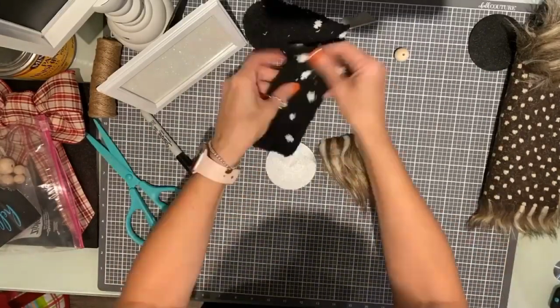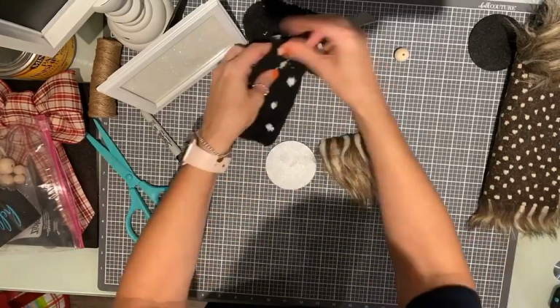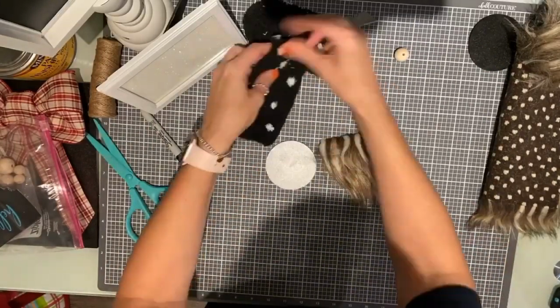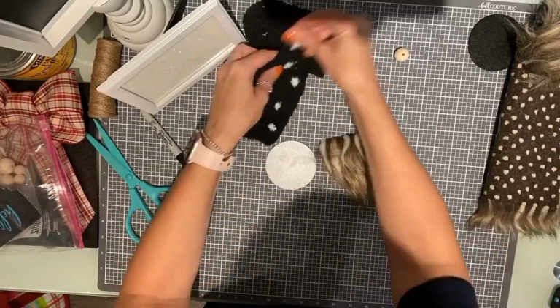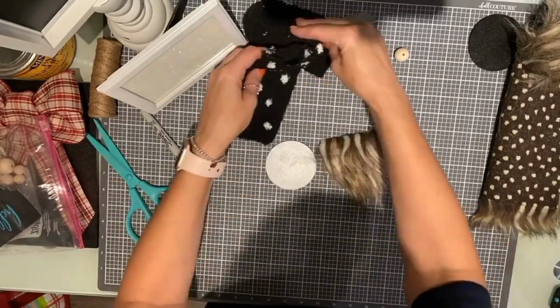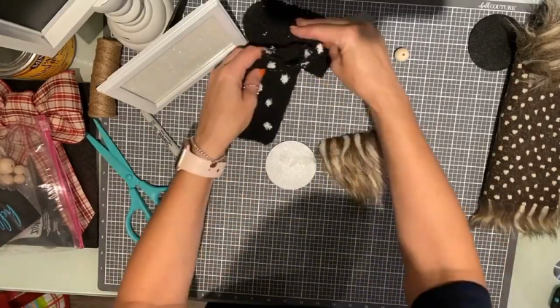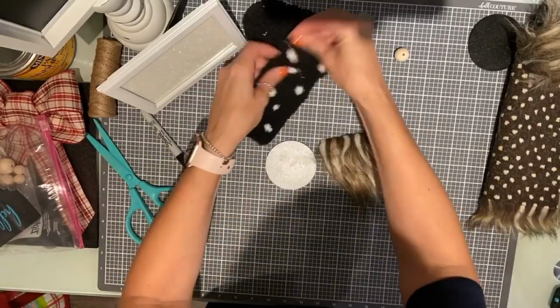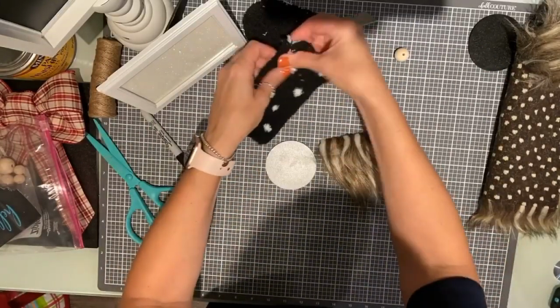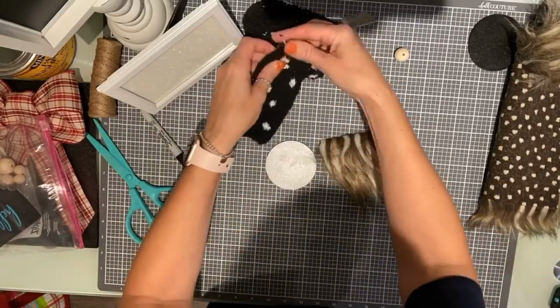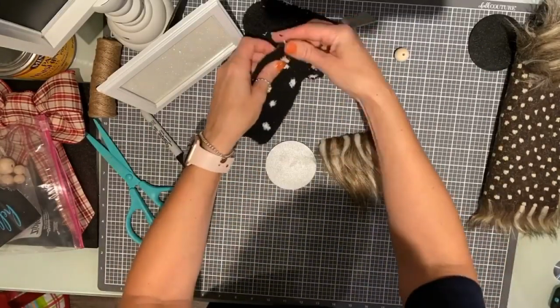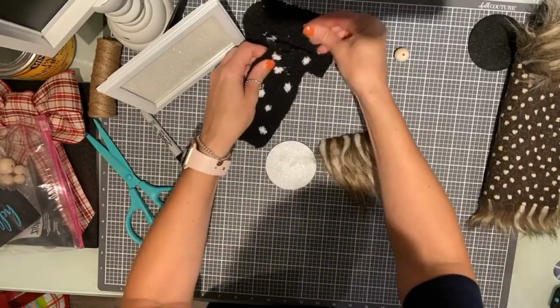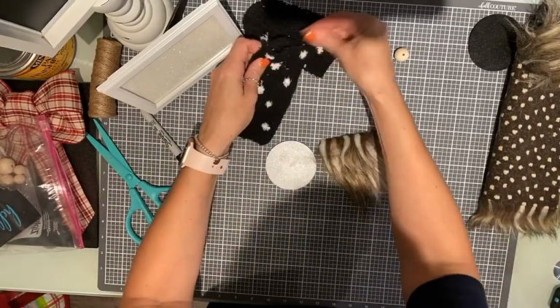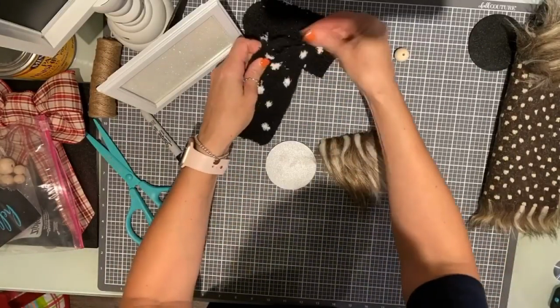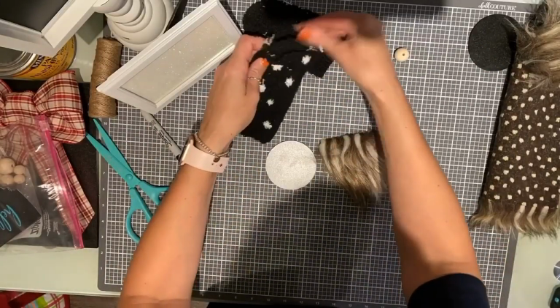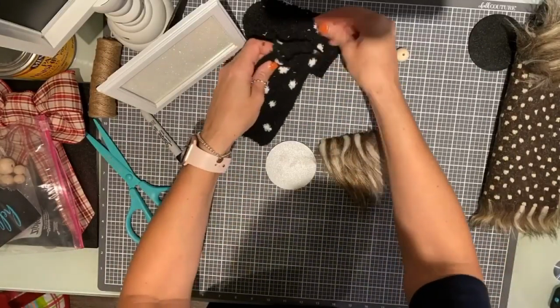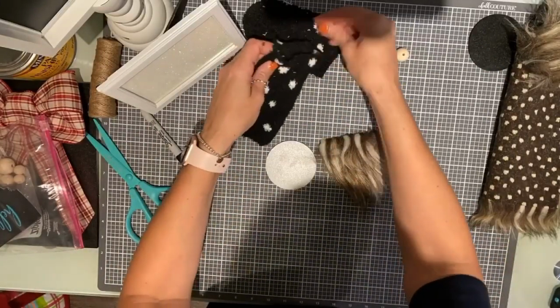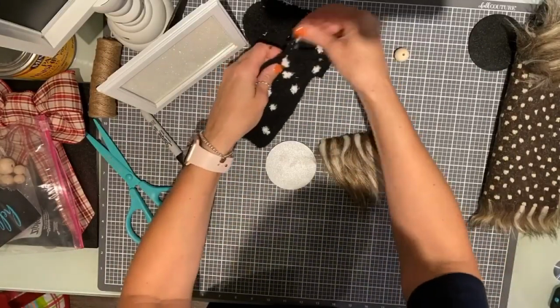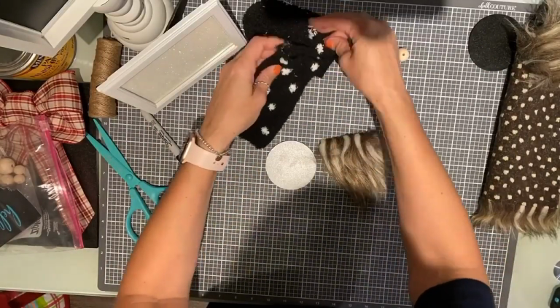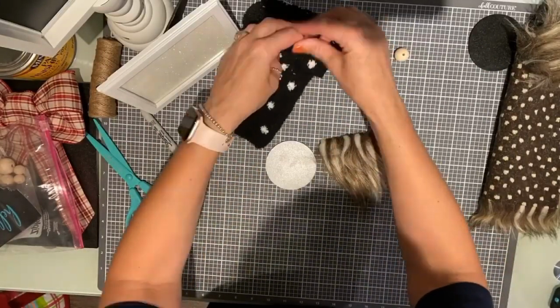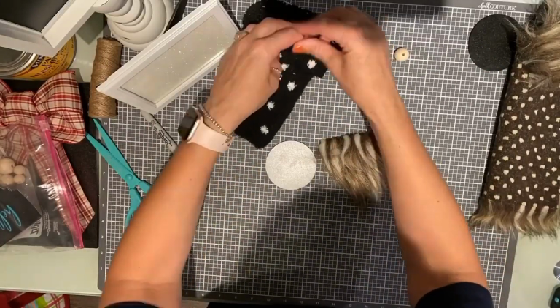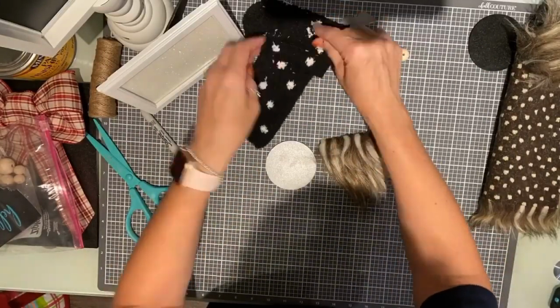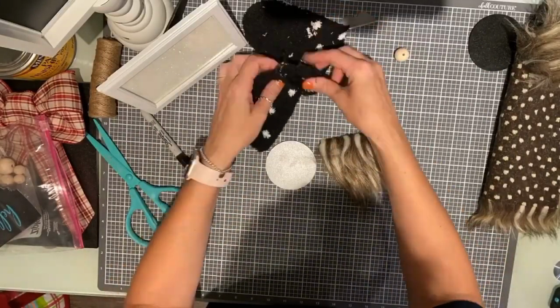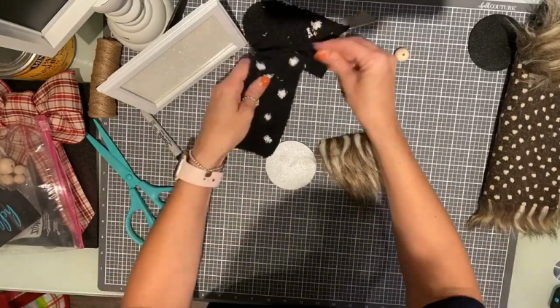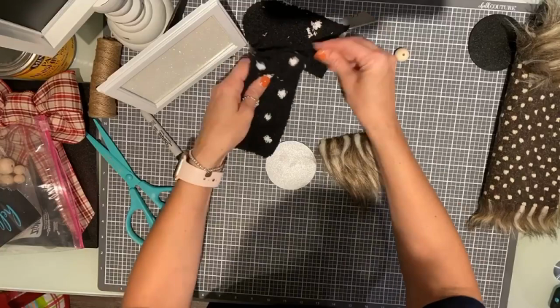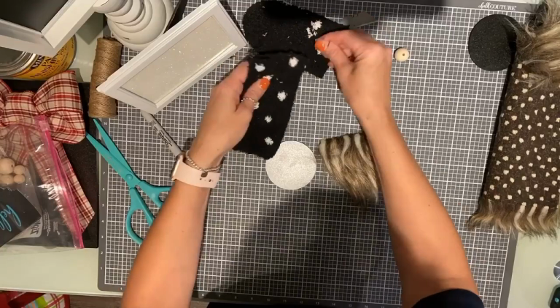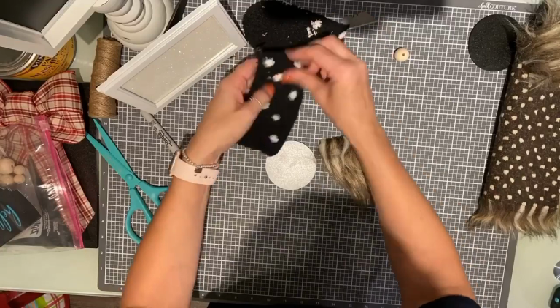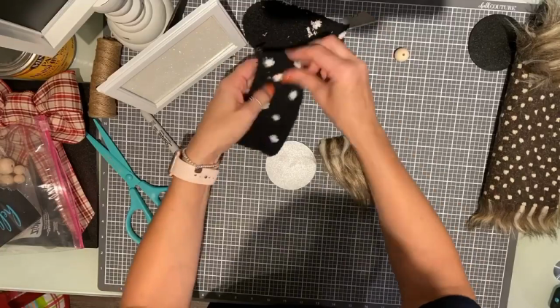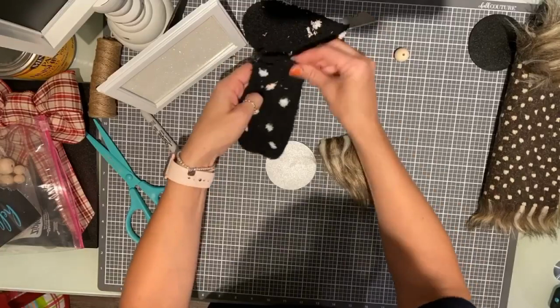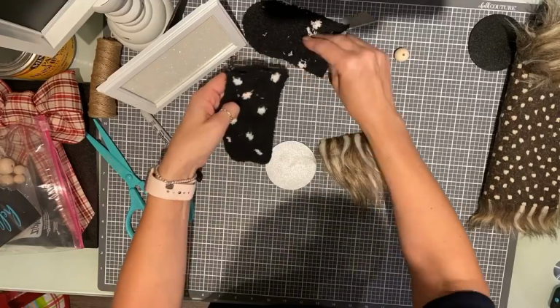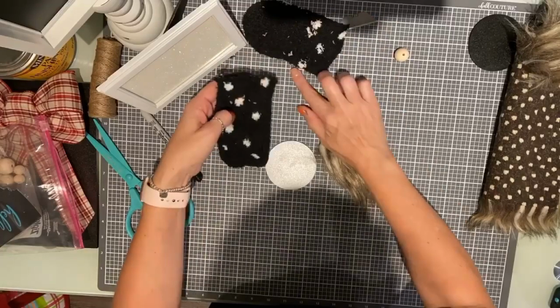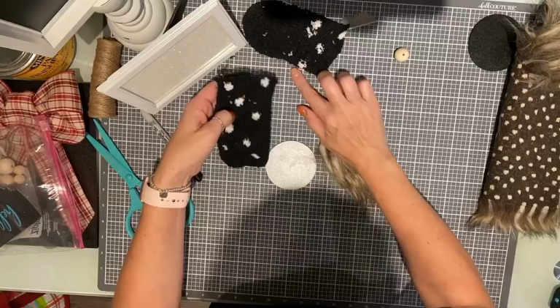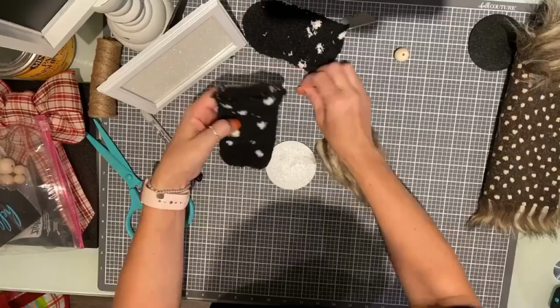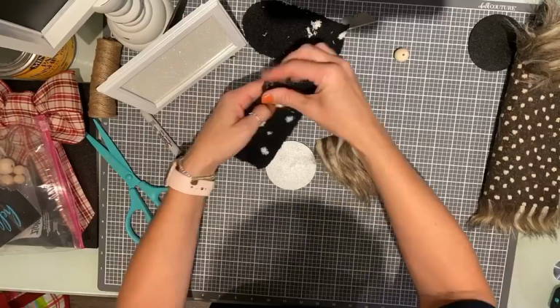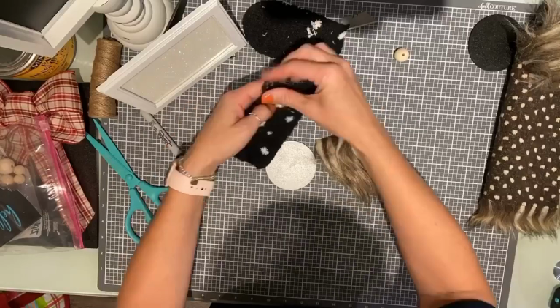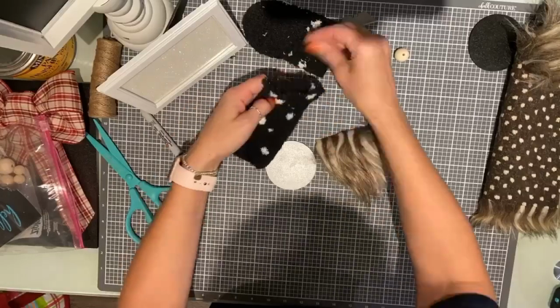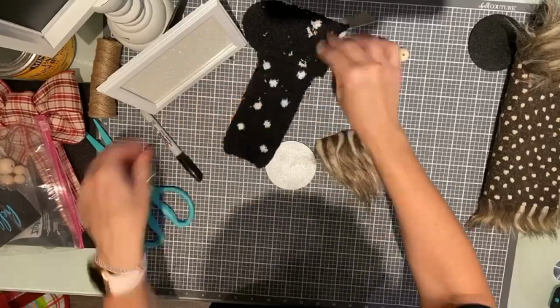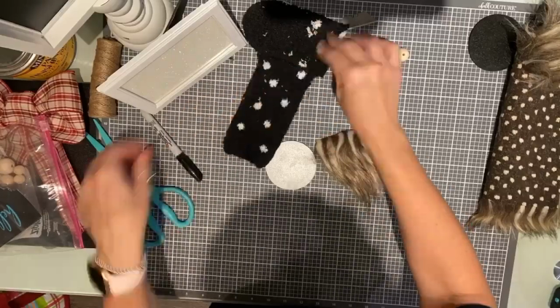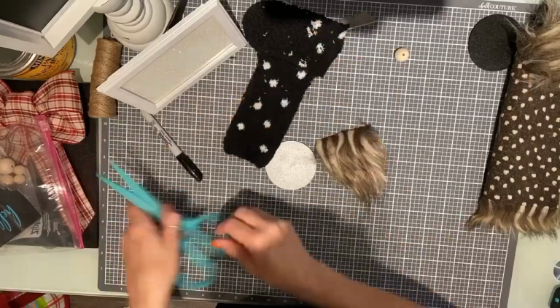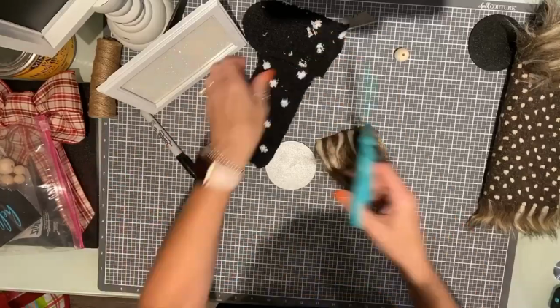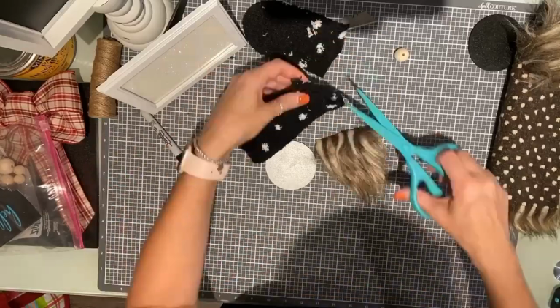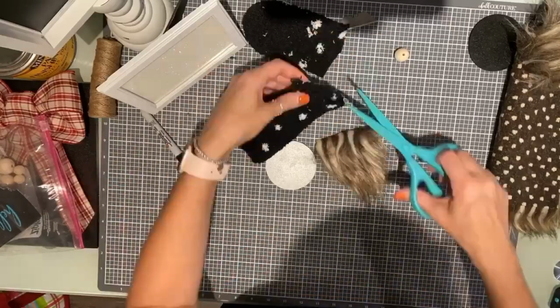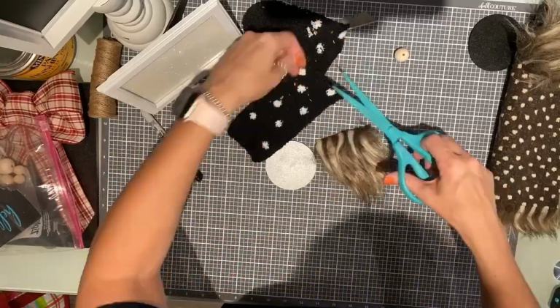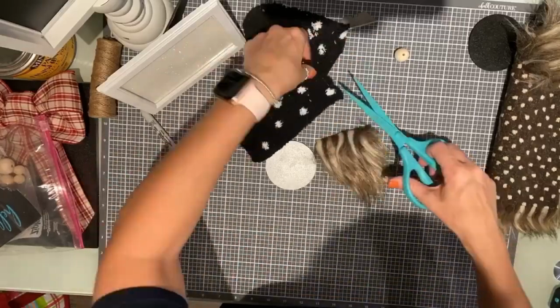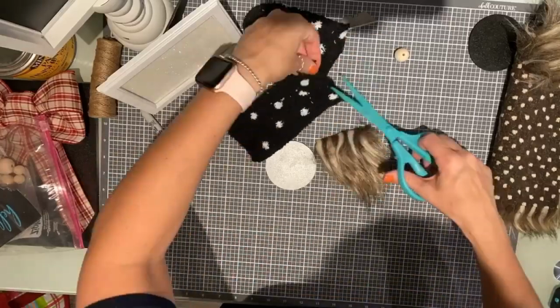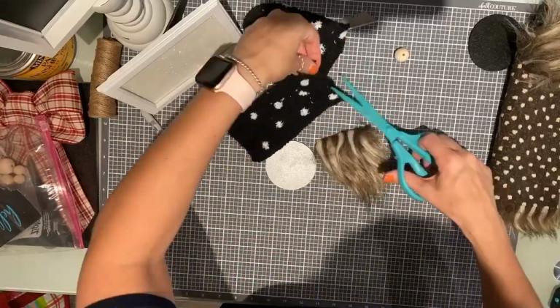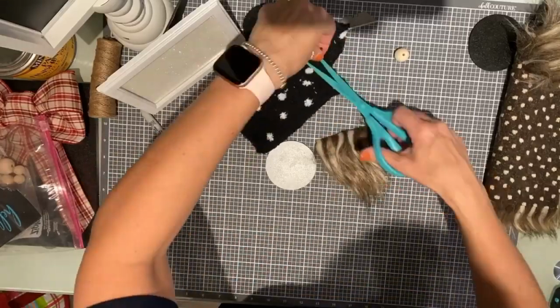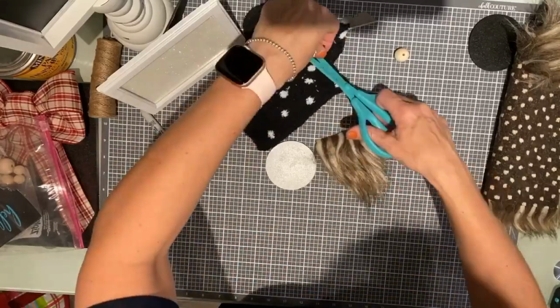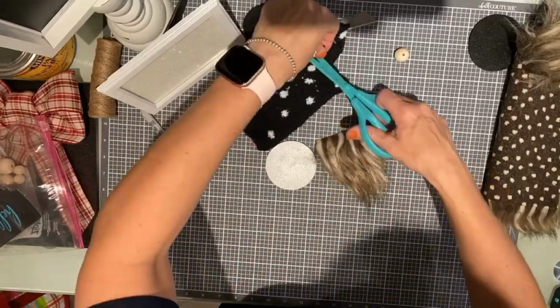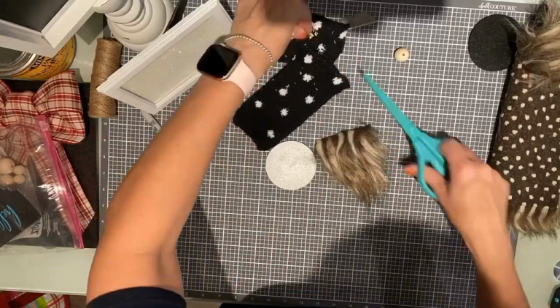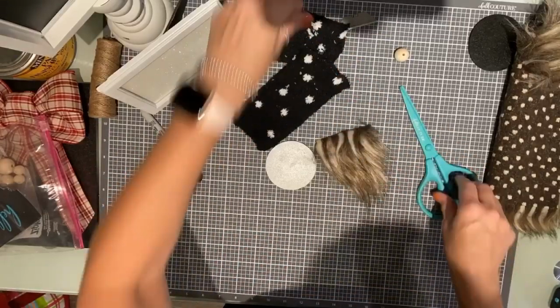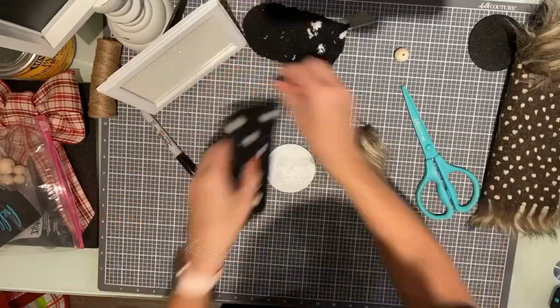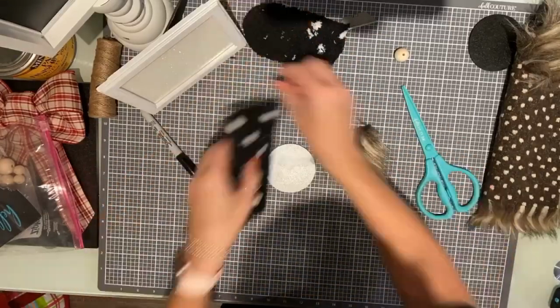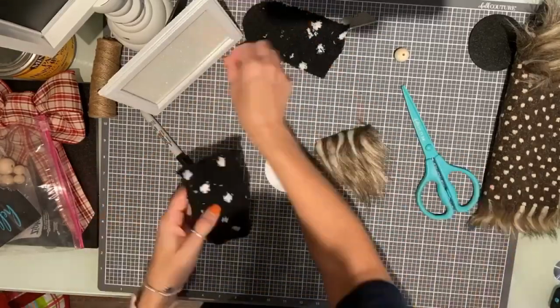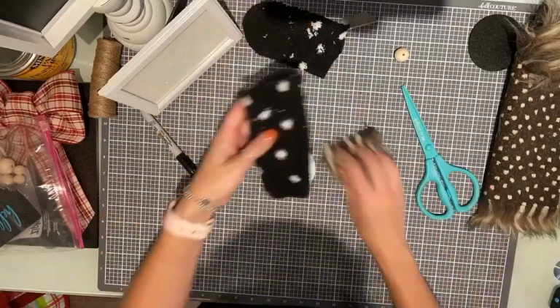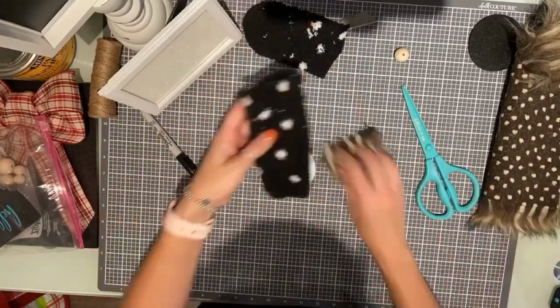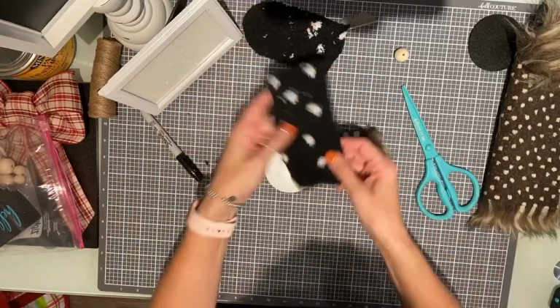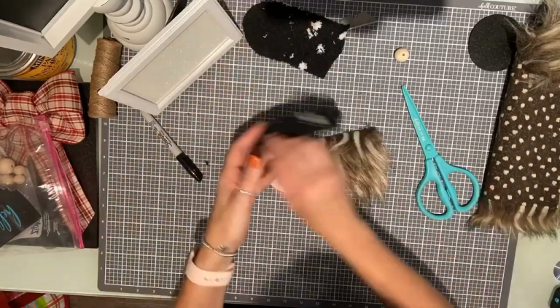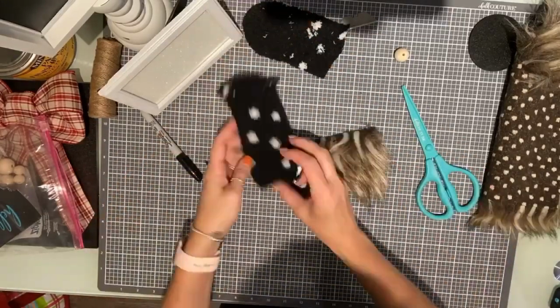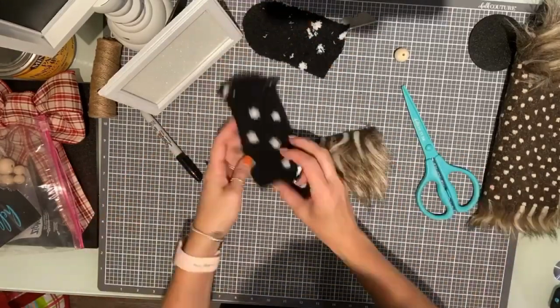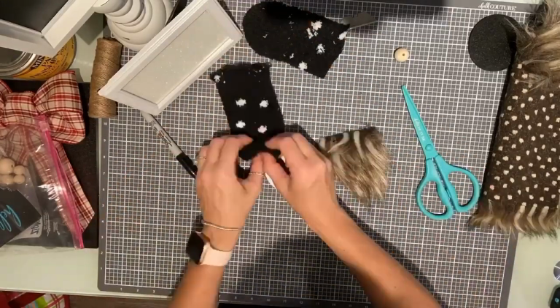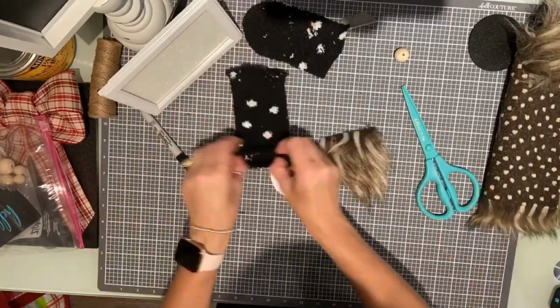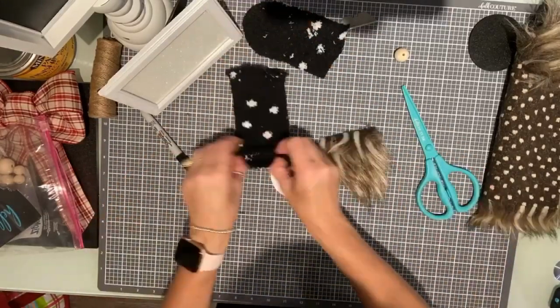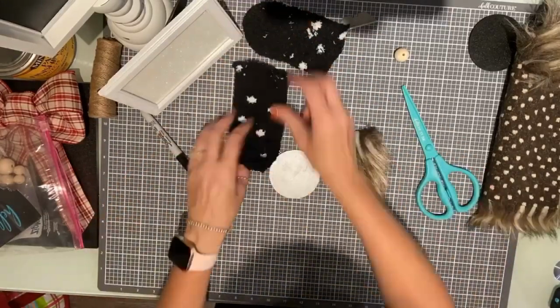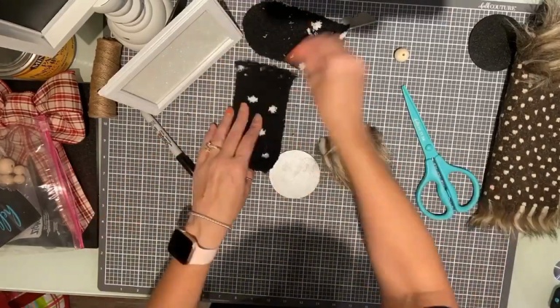Now your sock — you're going to go ahead and cut it right at the heel. You're going to pull off any of those excess little fuzzies.